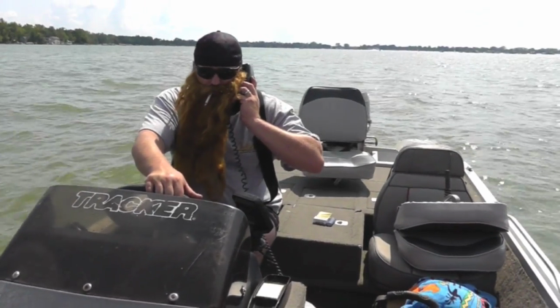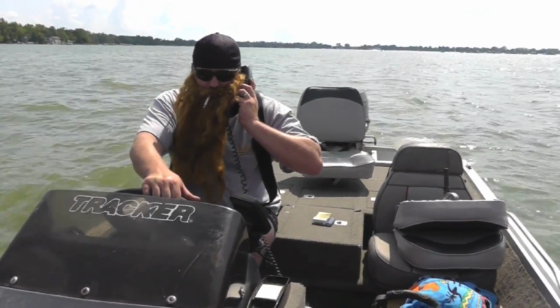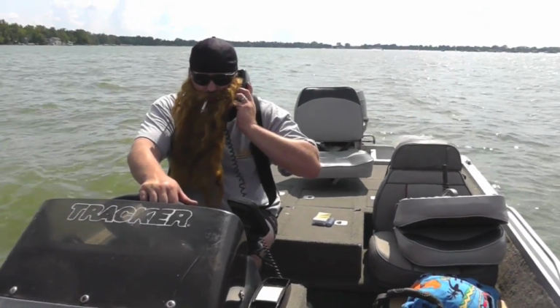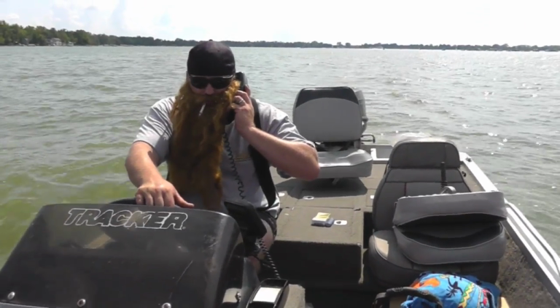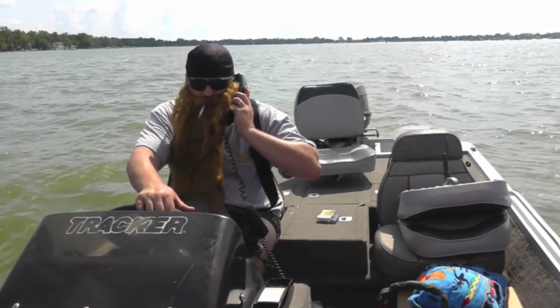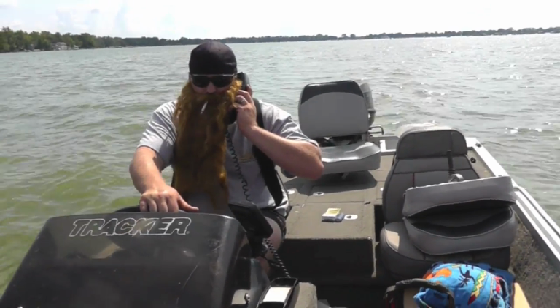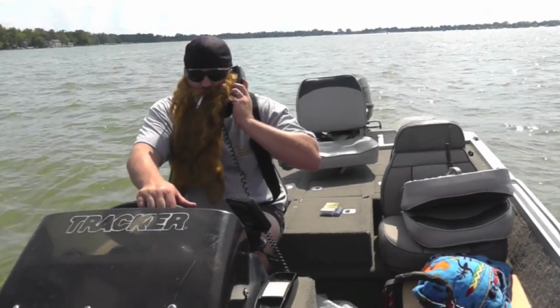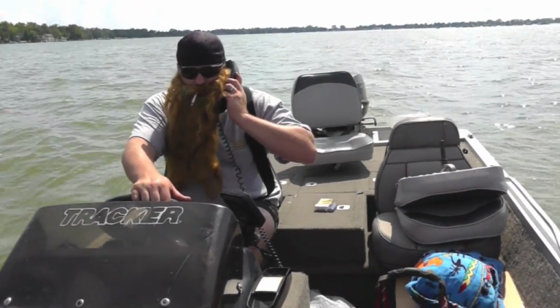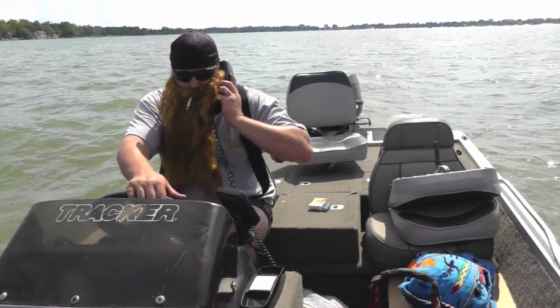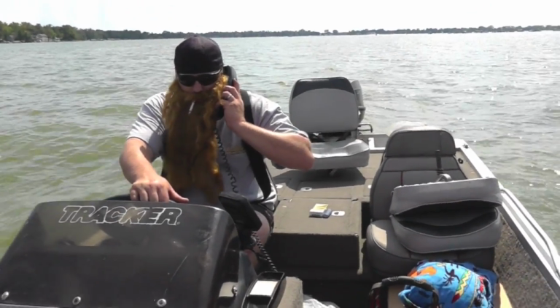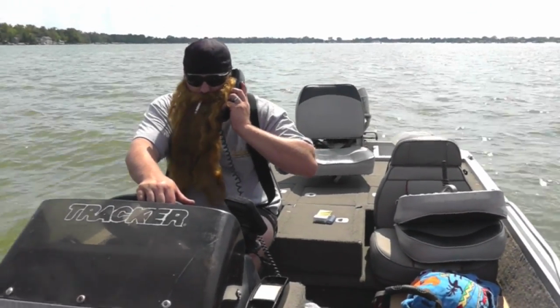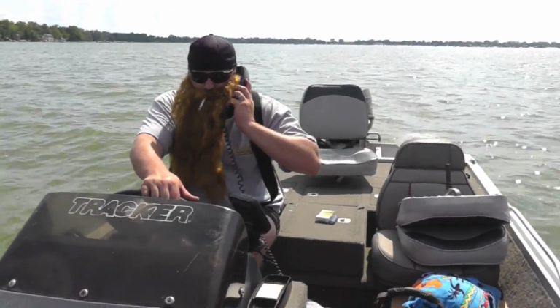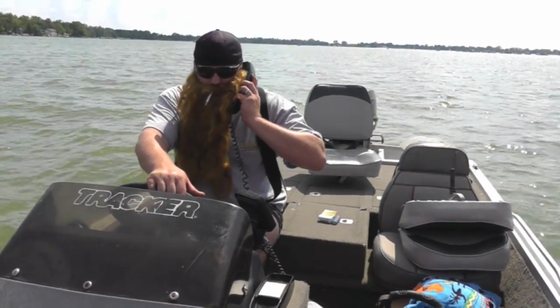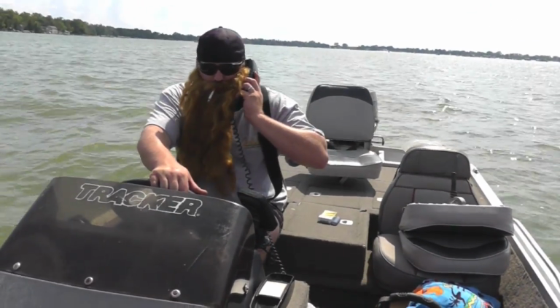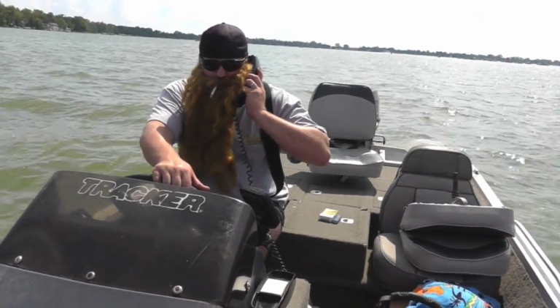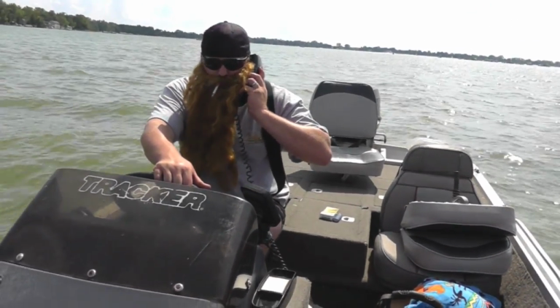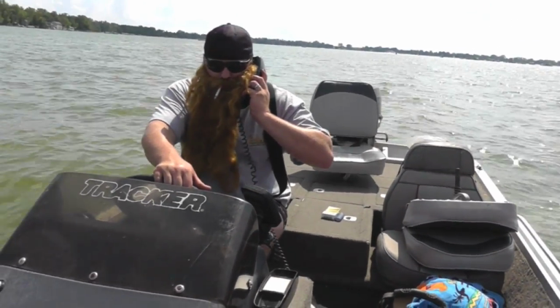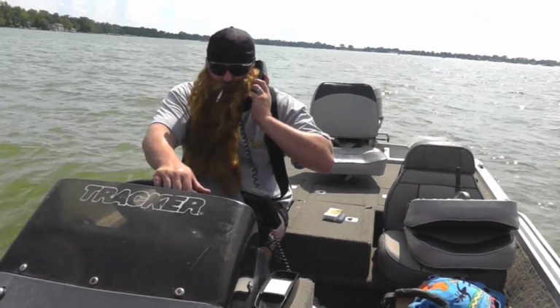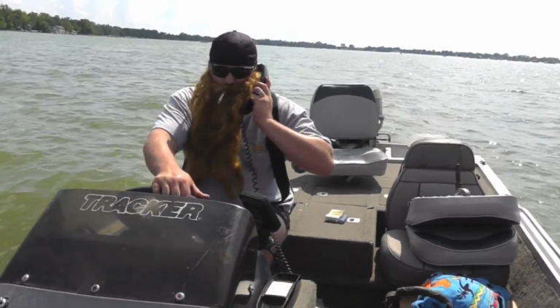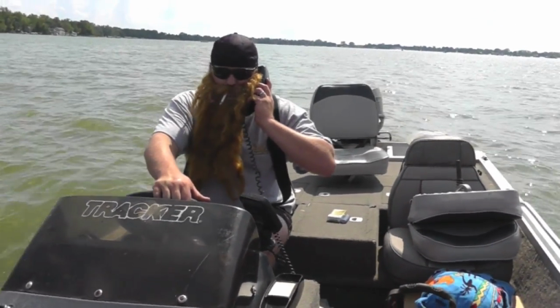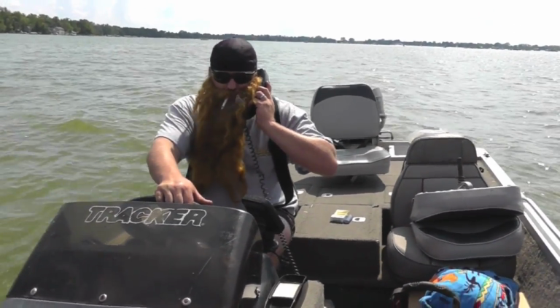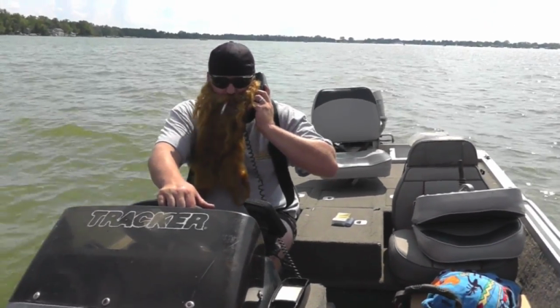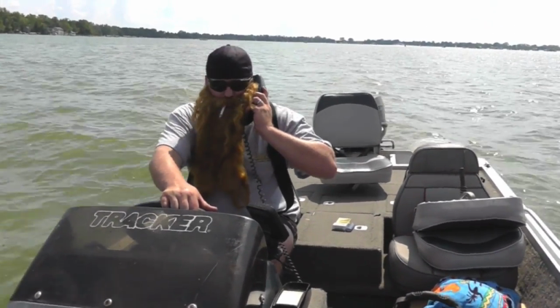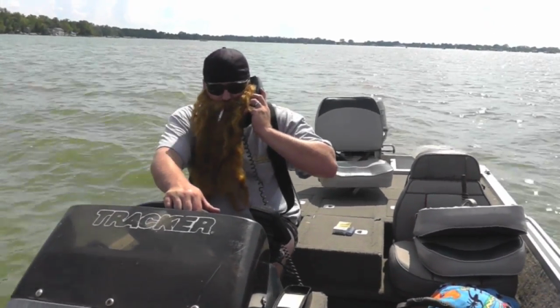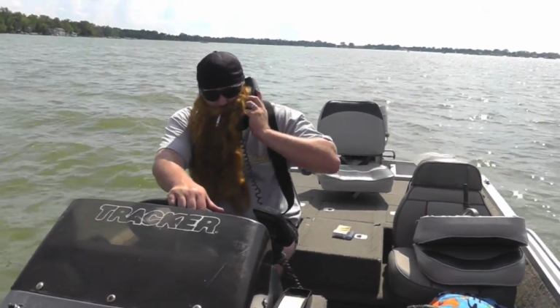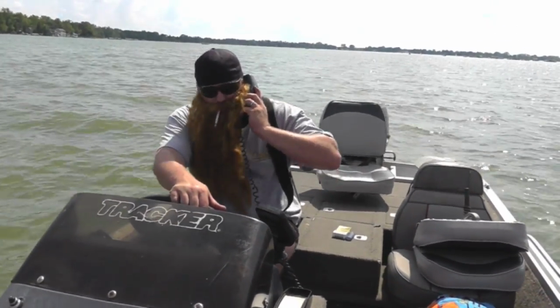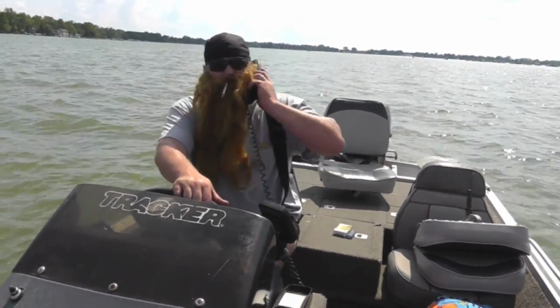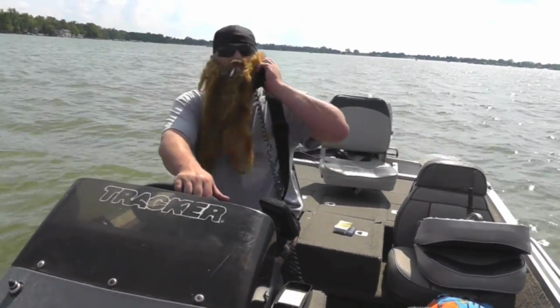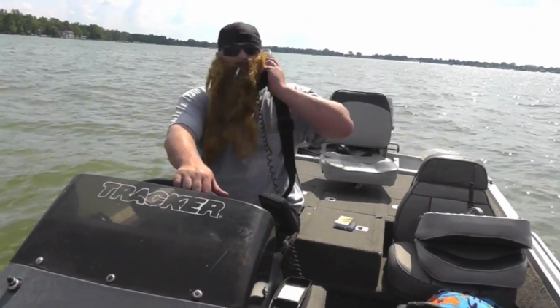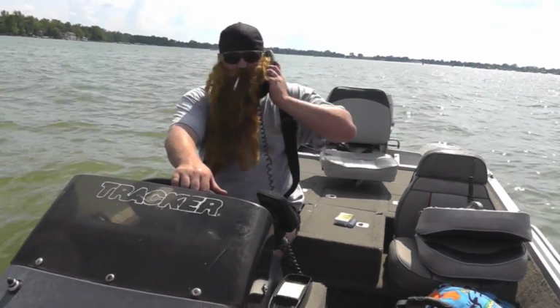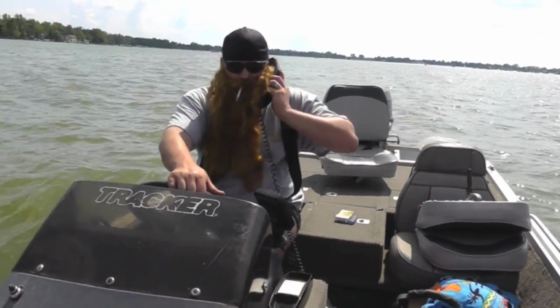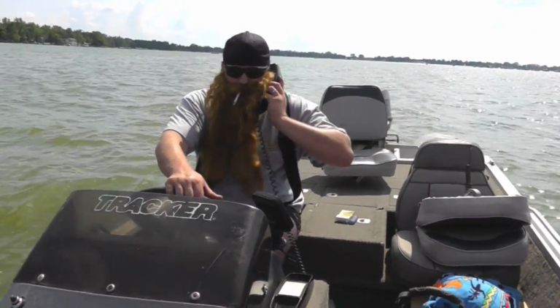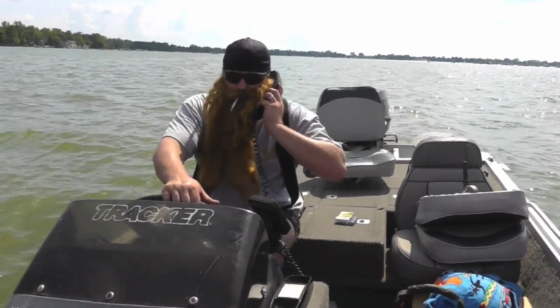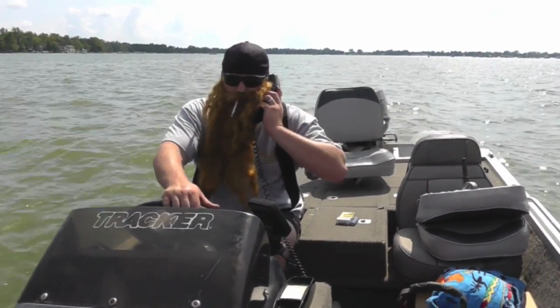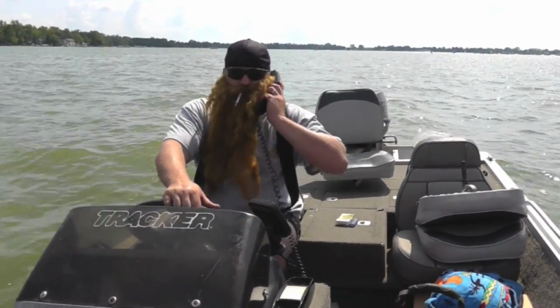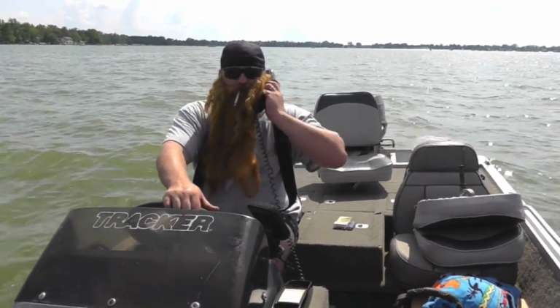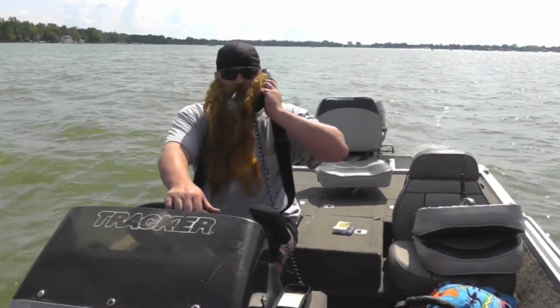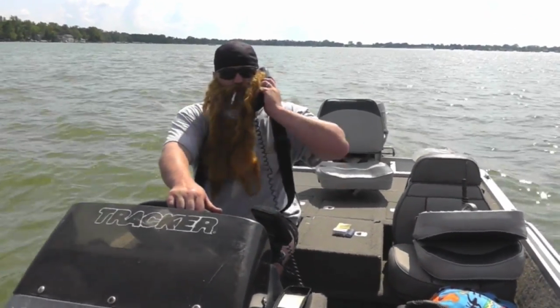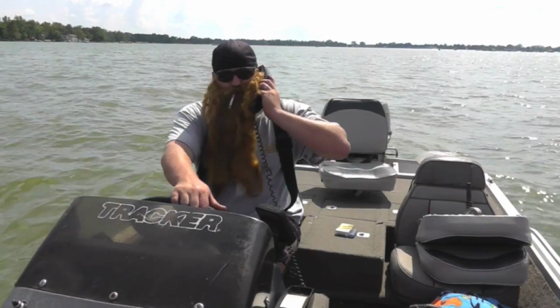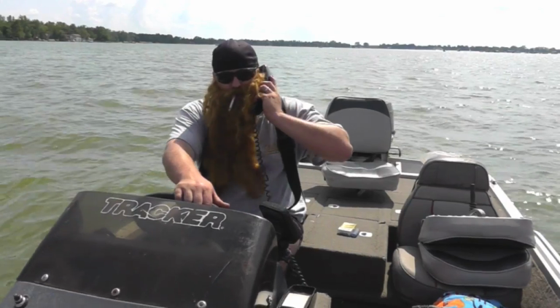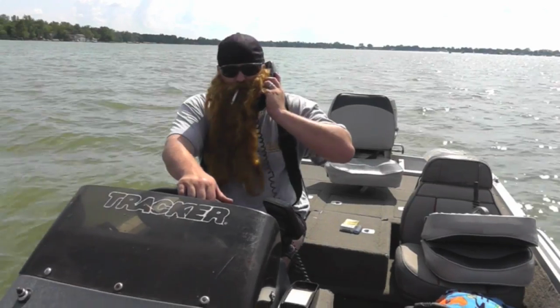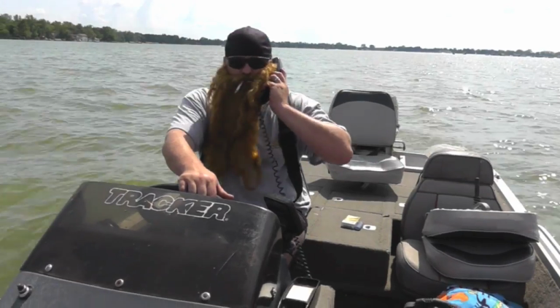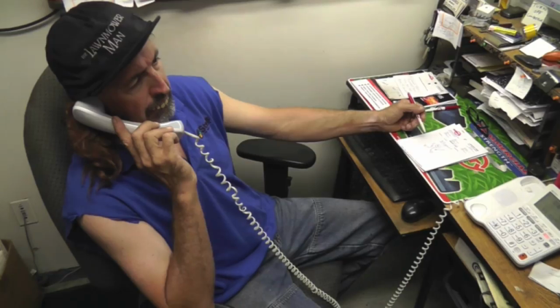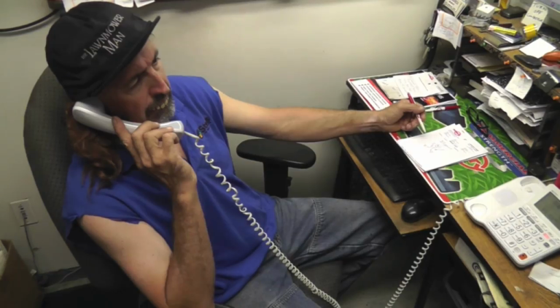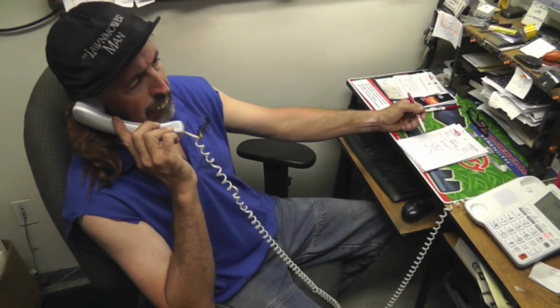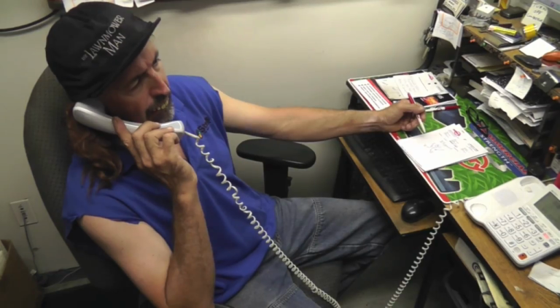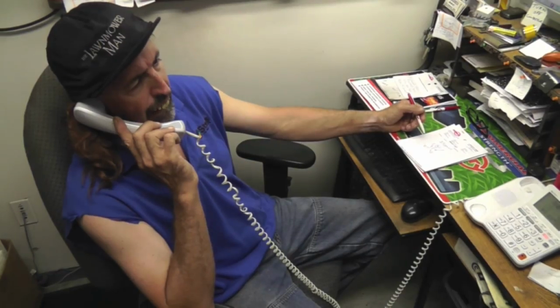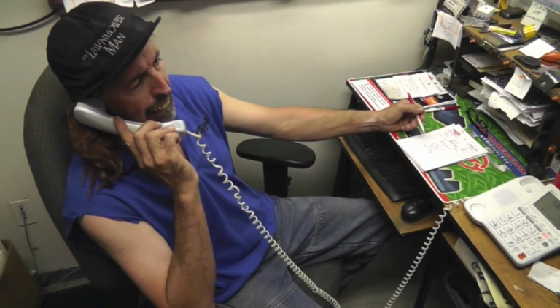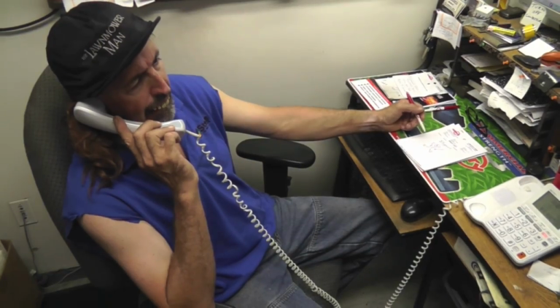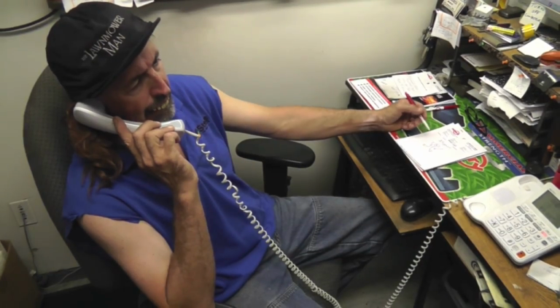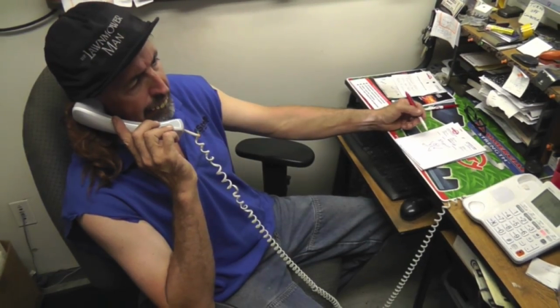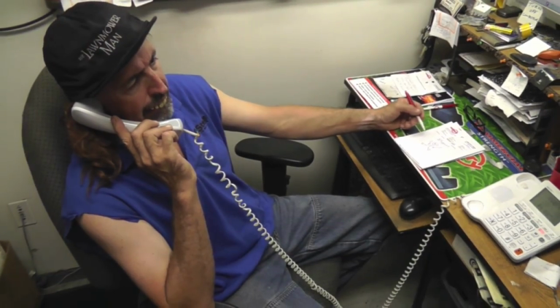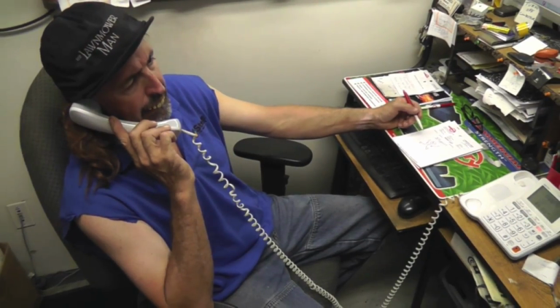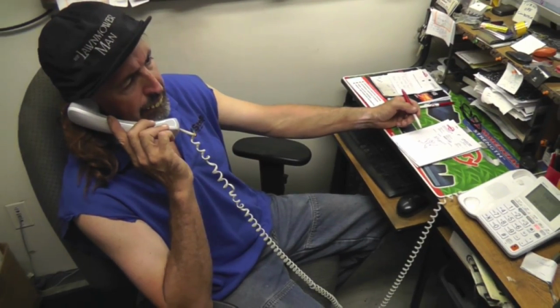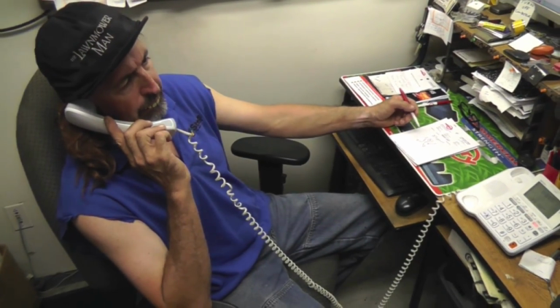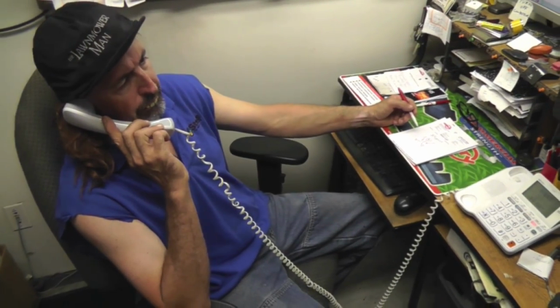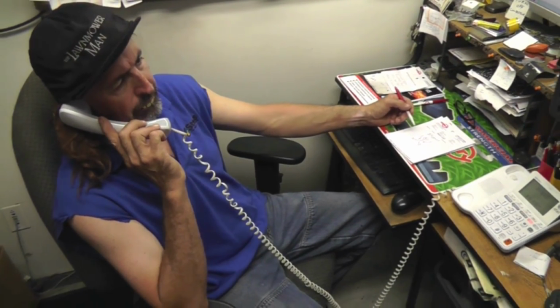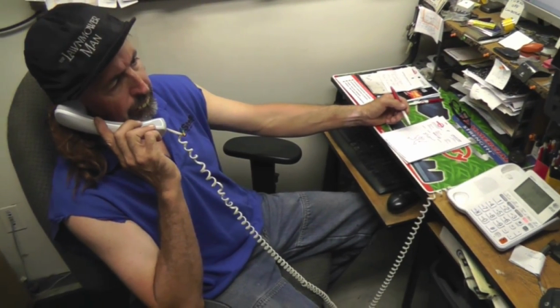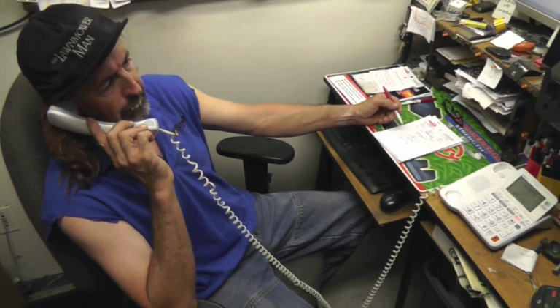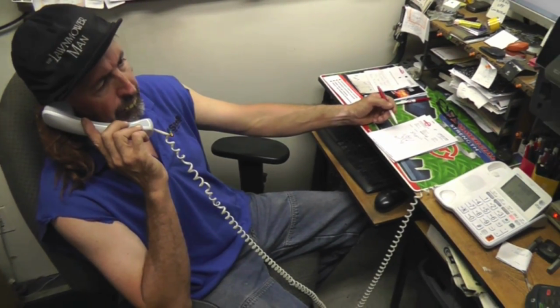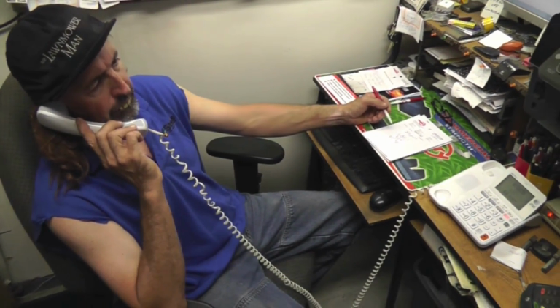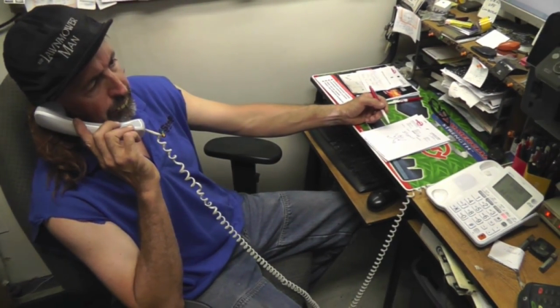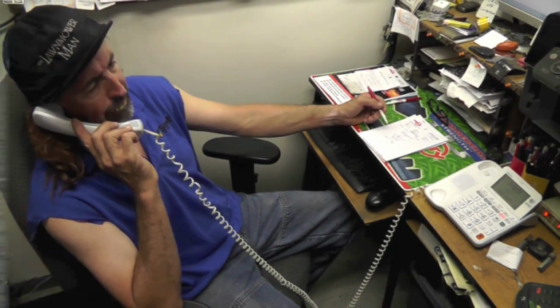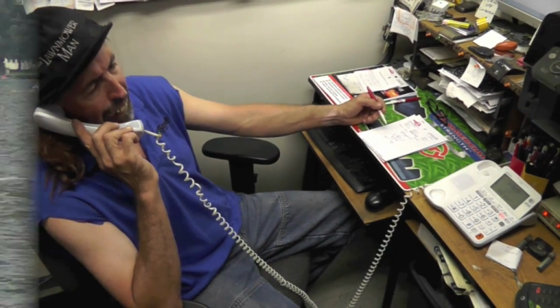I could fix that right there on your boat. Wow, yeah, that'd be great. Alright, I'll see ya. Alright, bye.